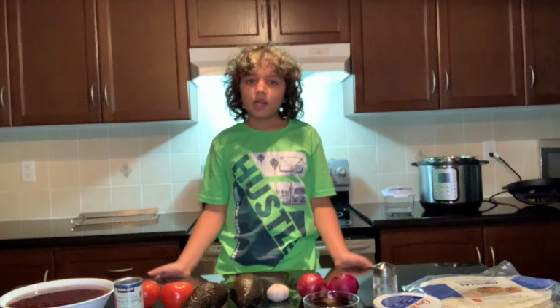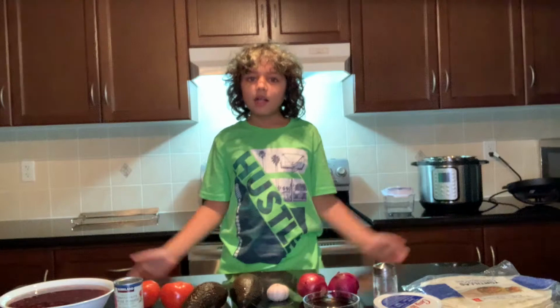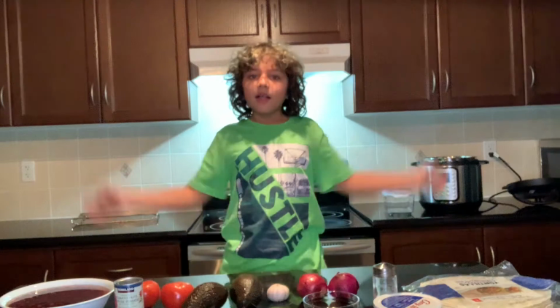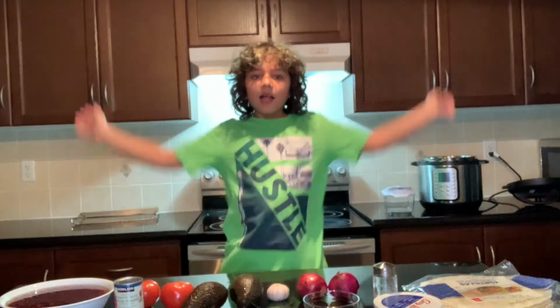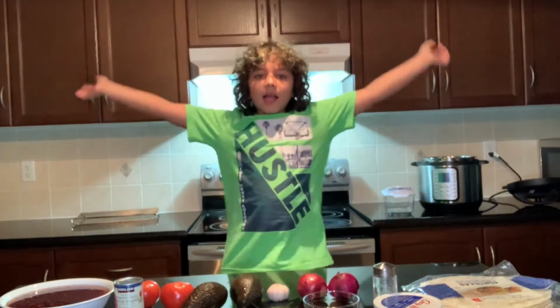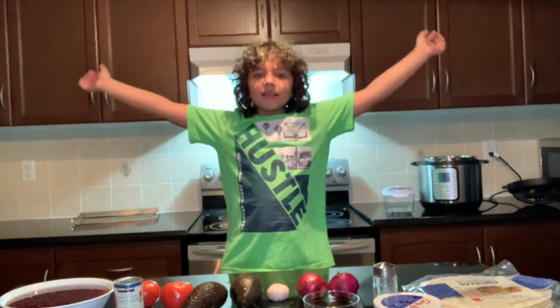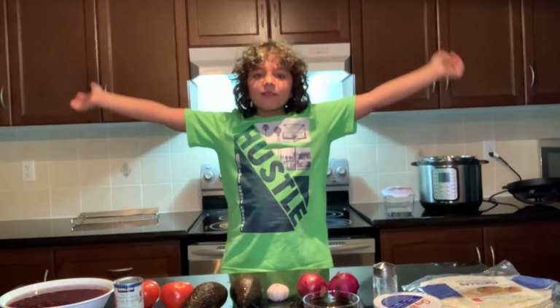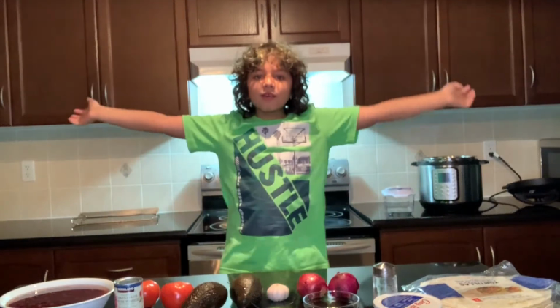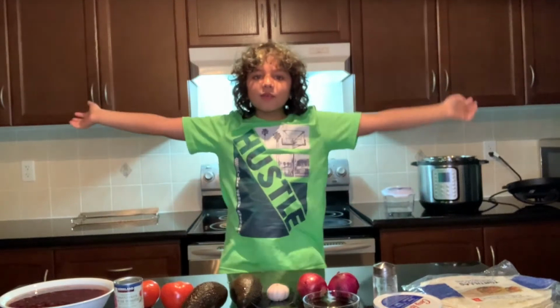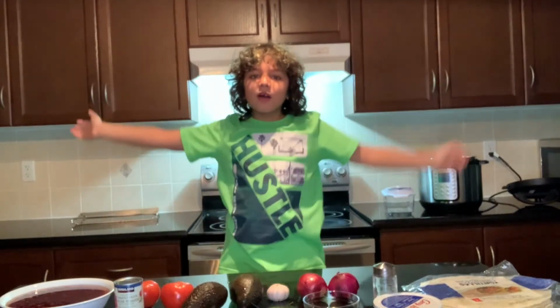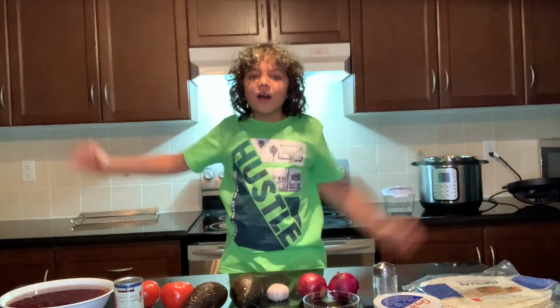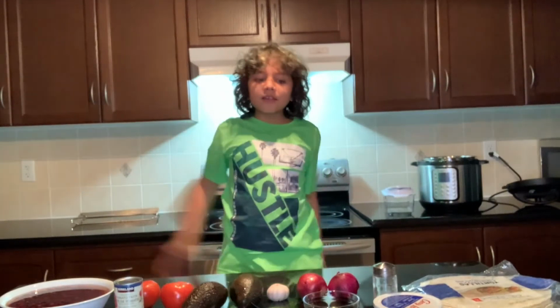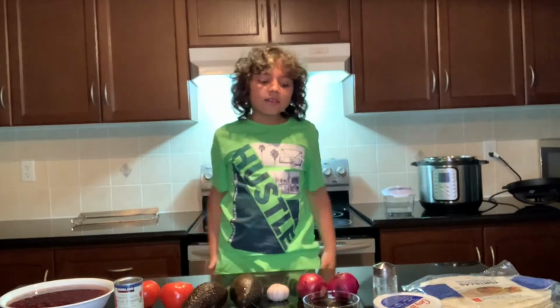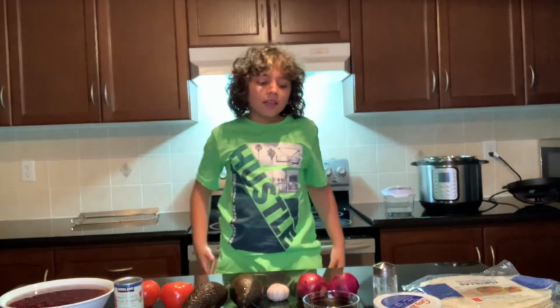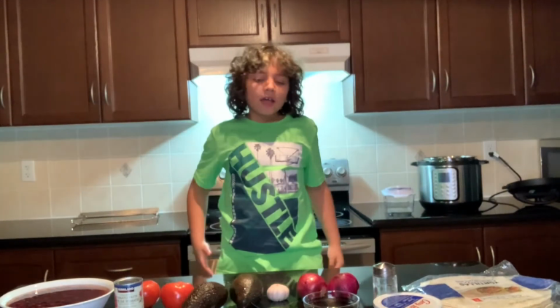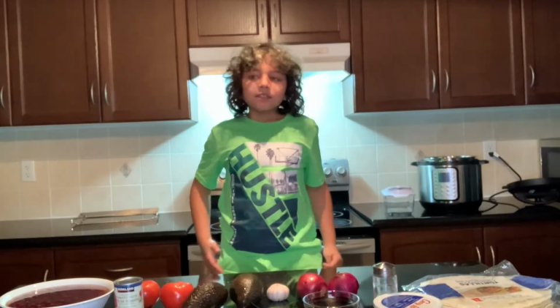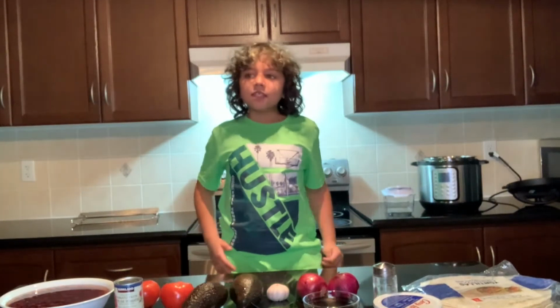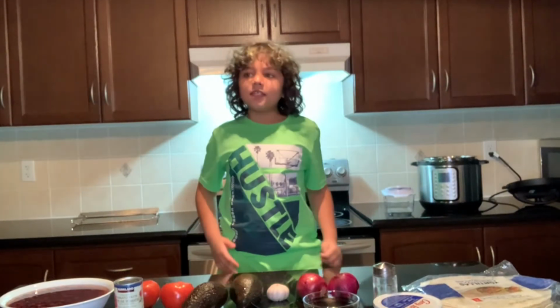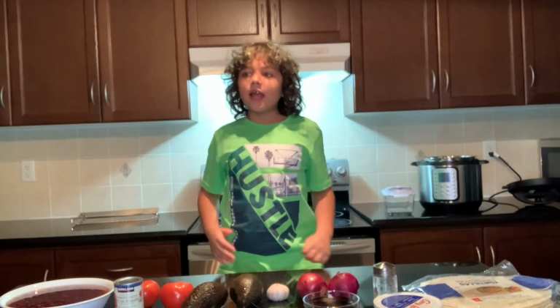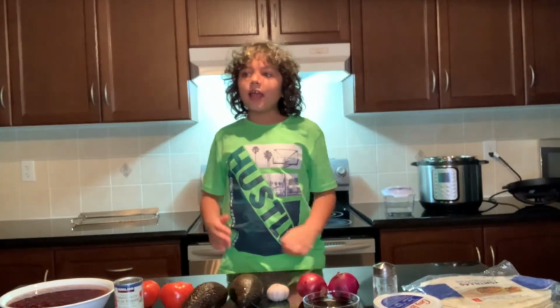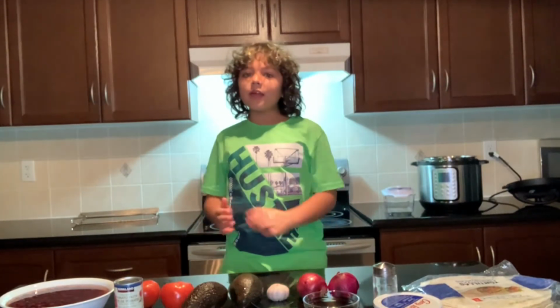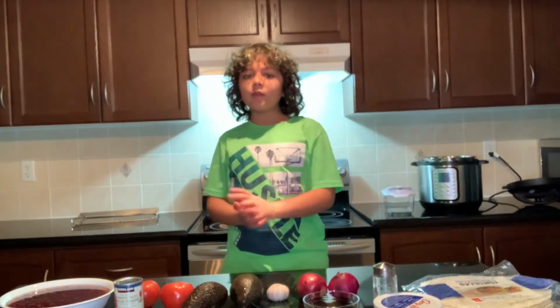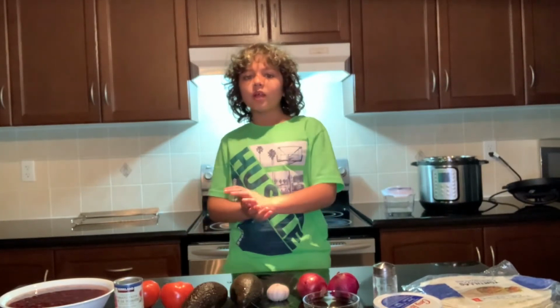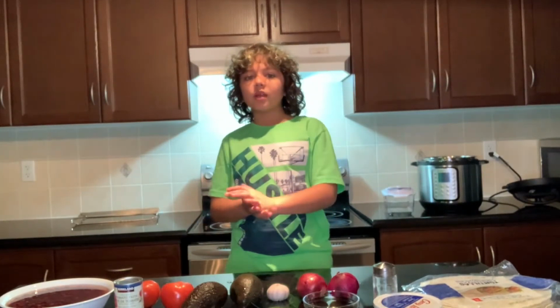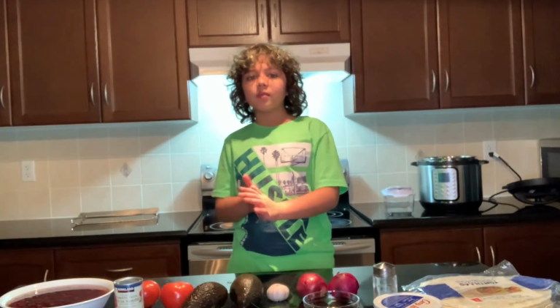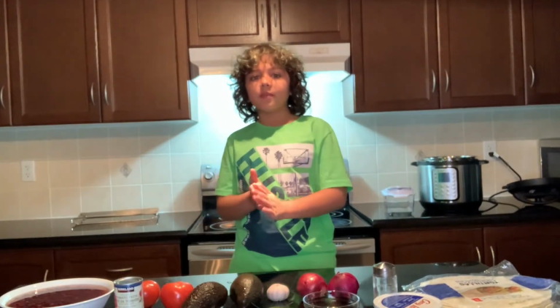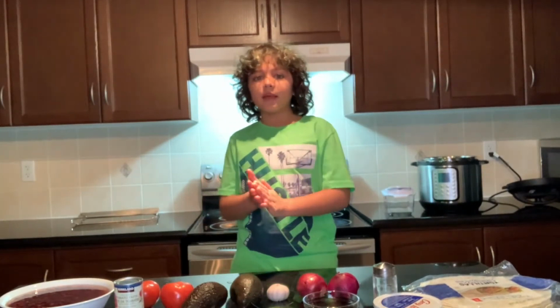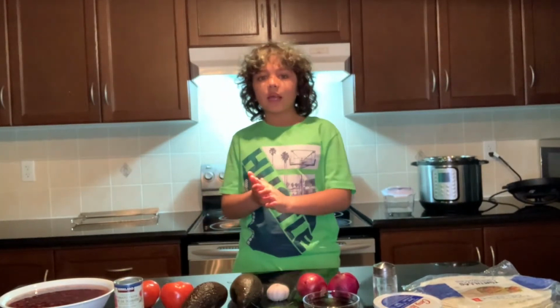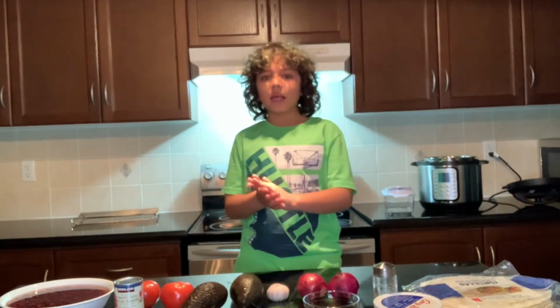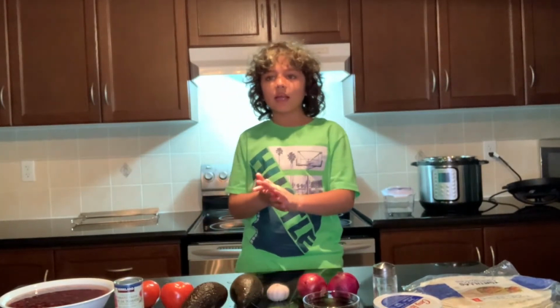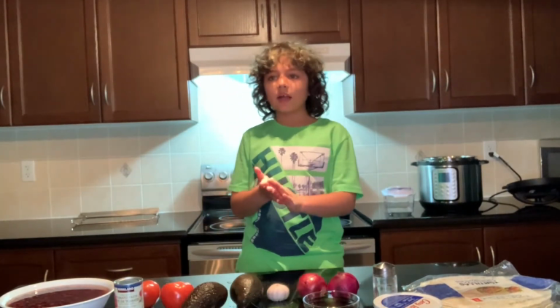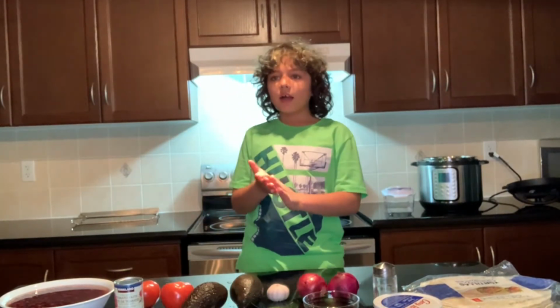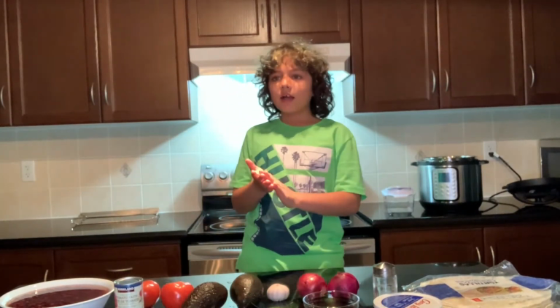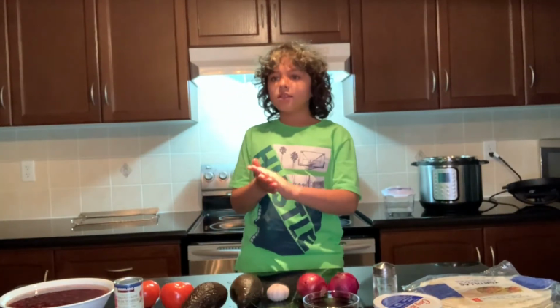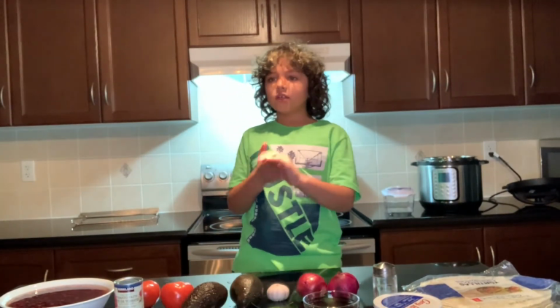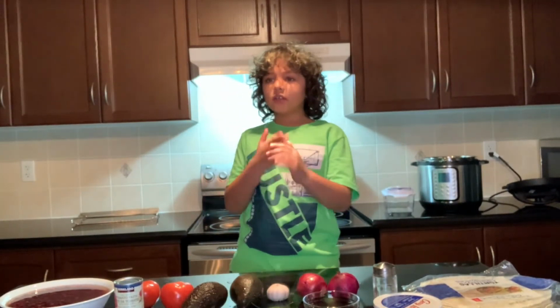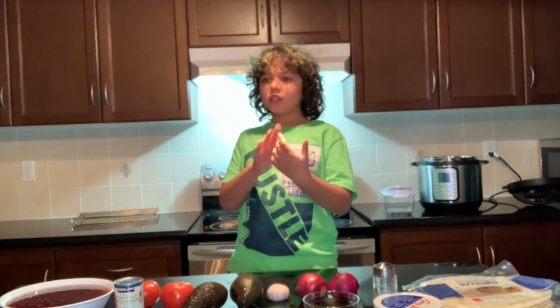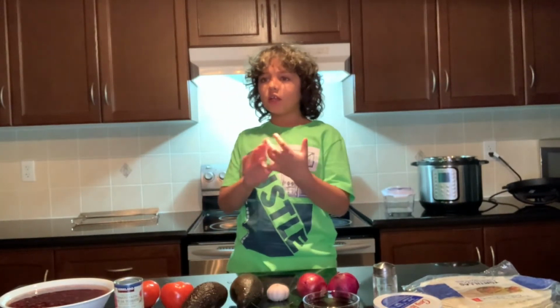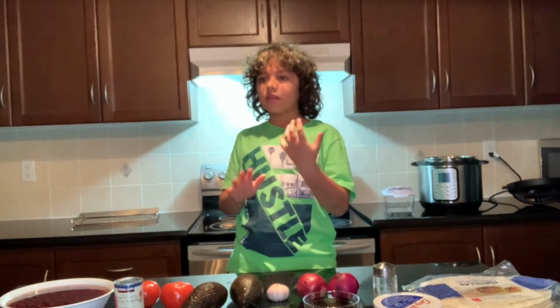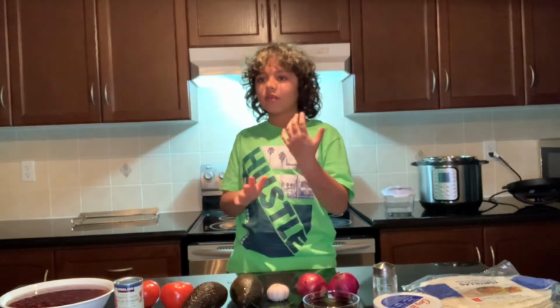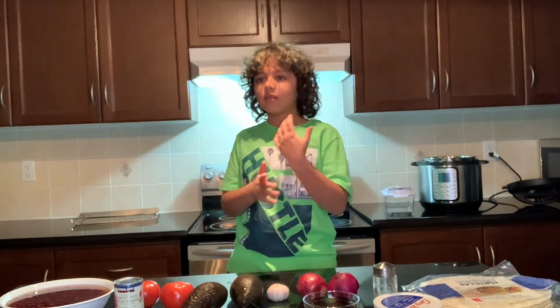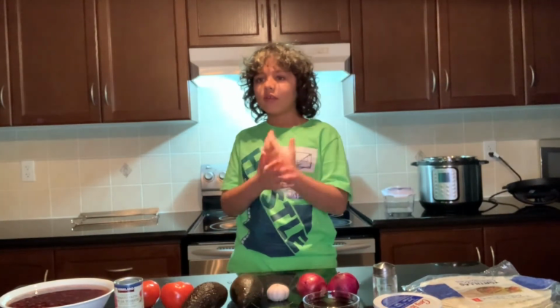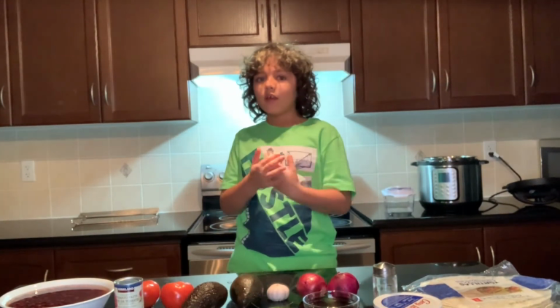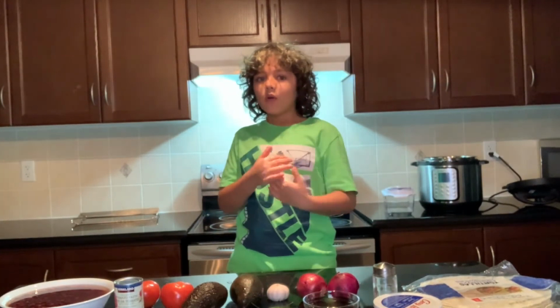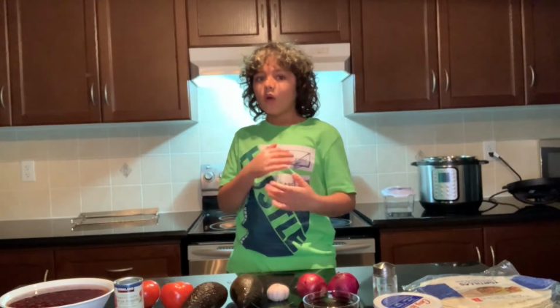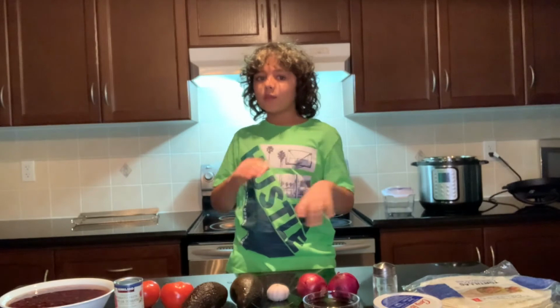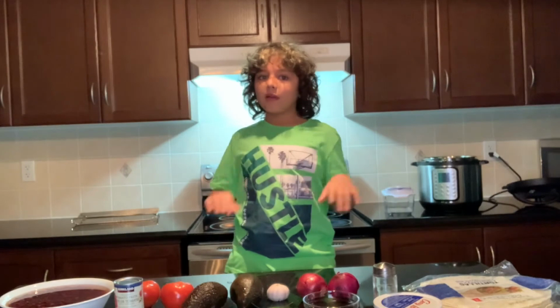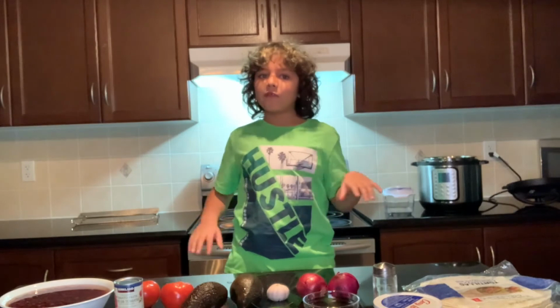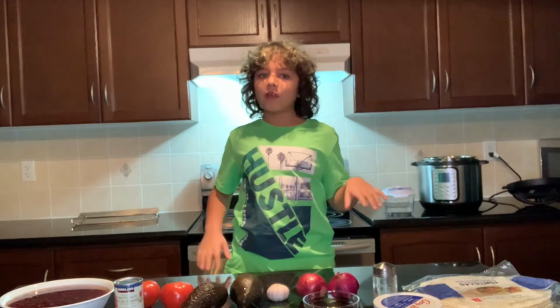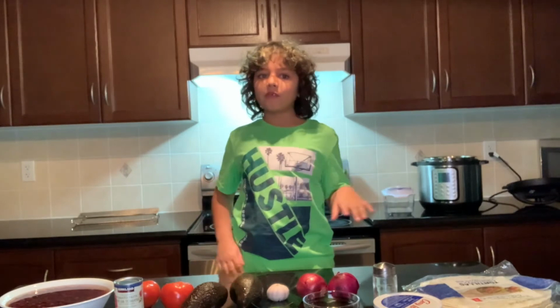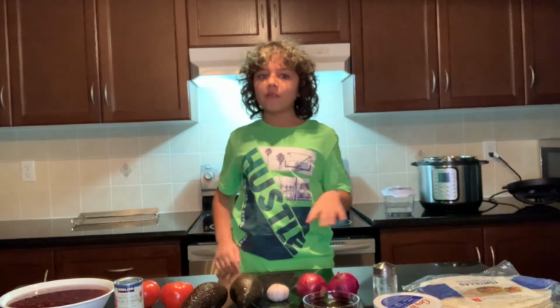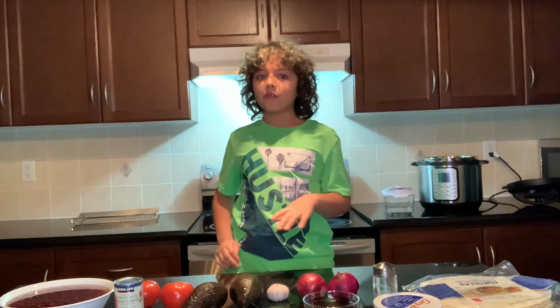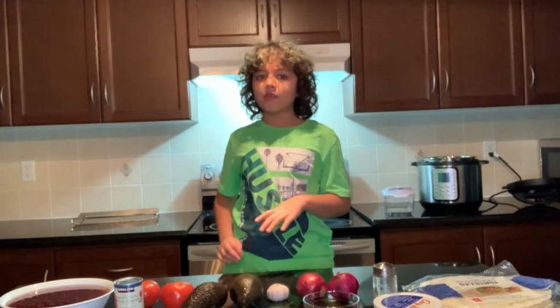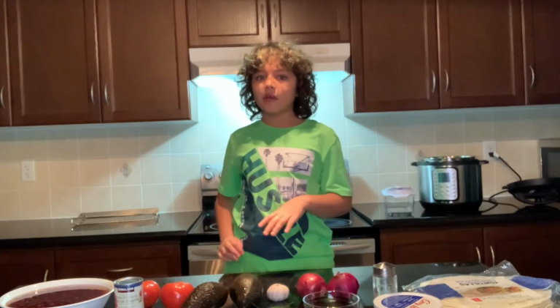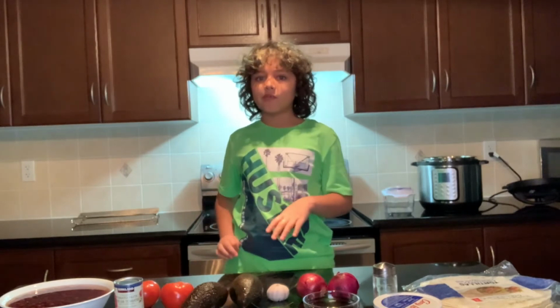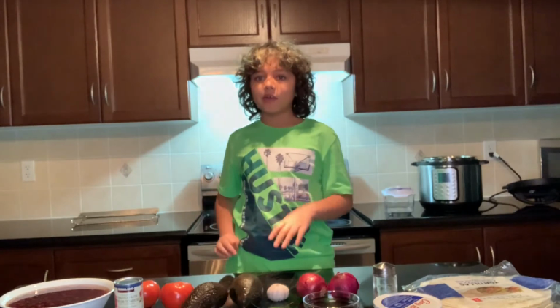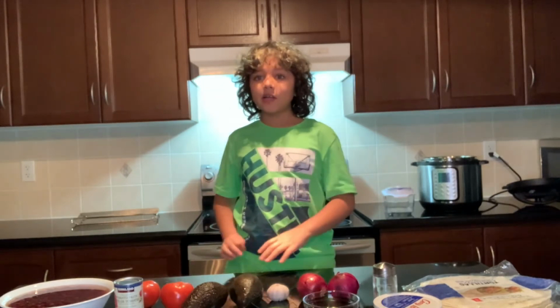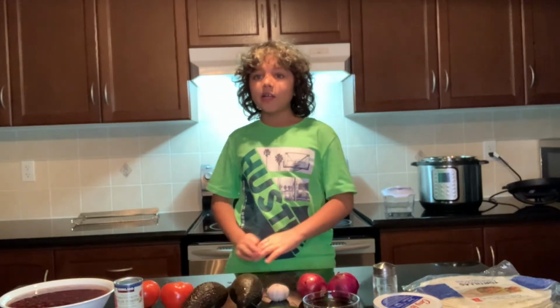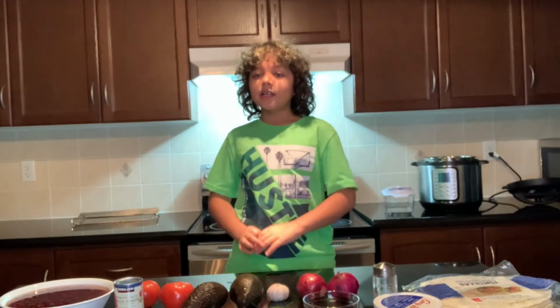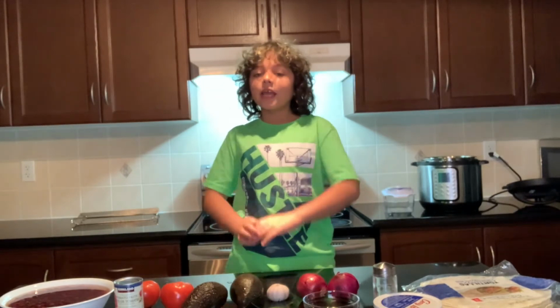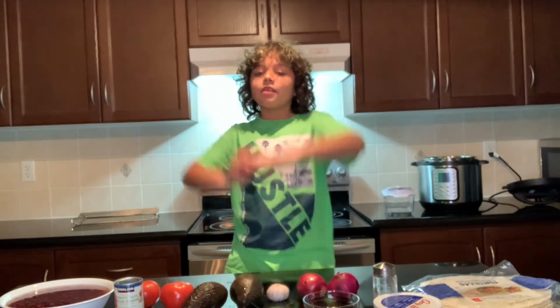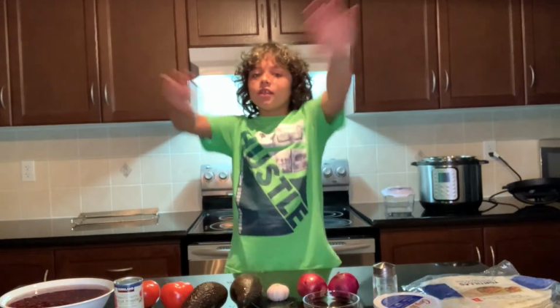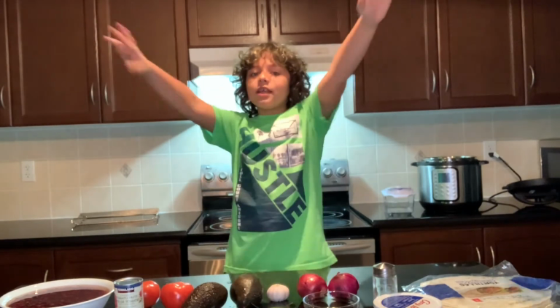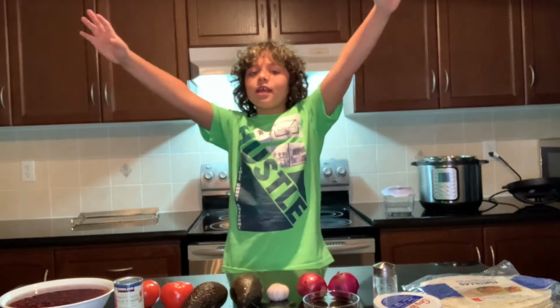Hey everyone! Today we're going to be making a delicious, one of my favorite foods ever, quesadilla!